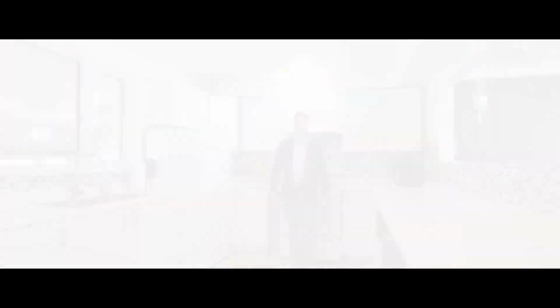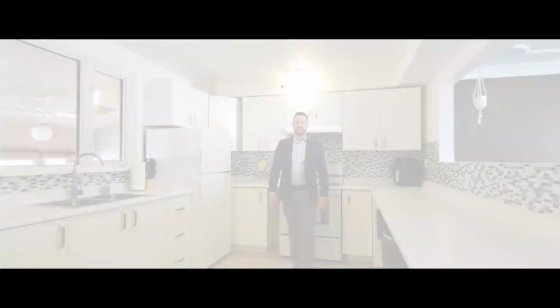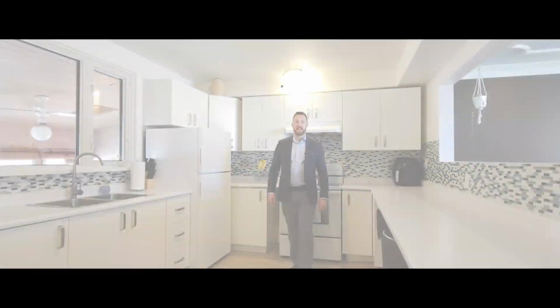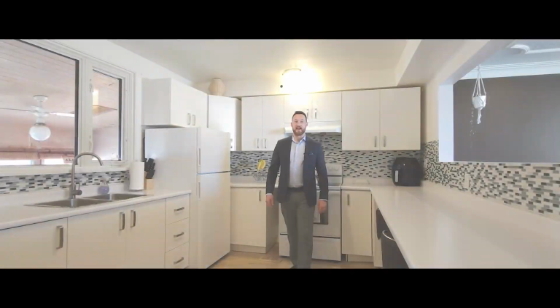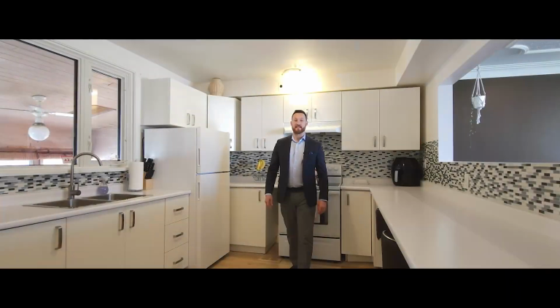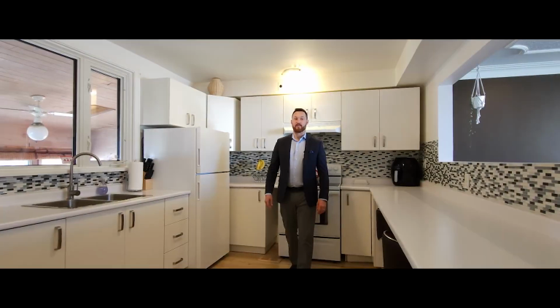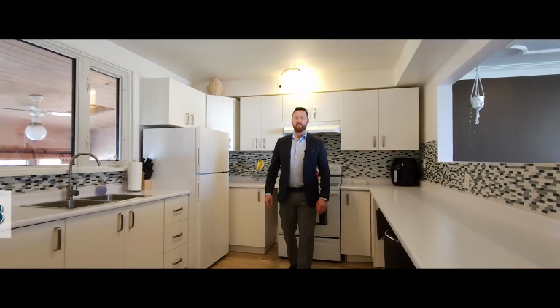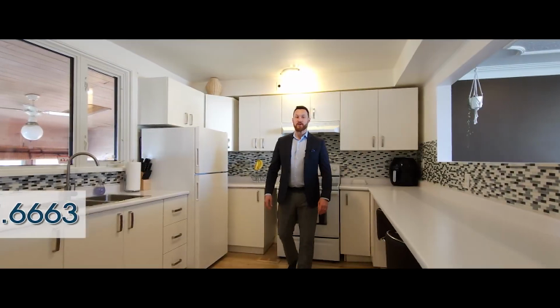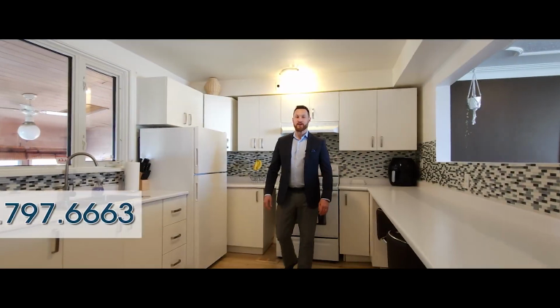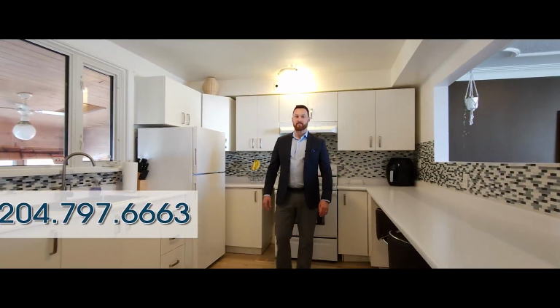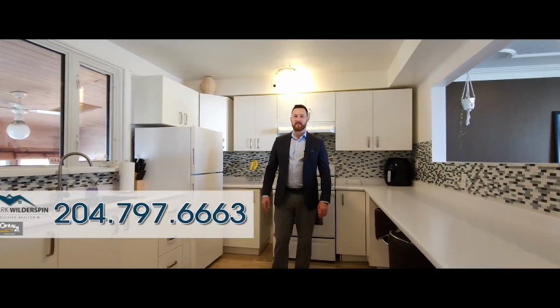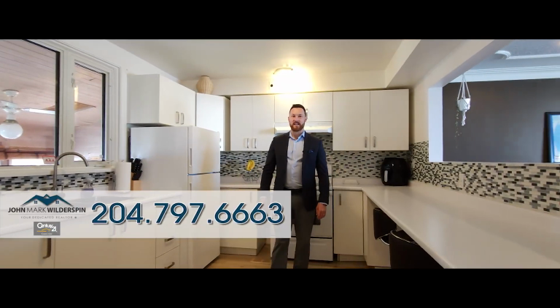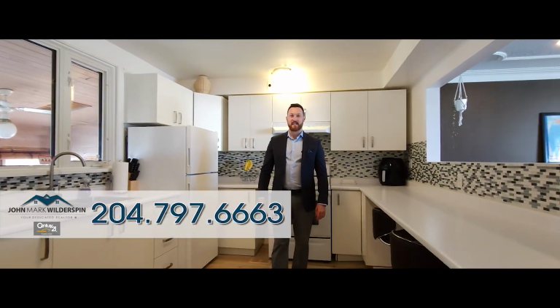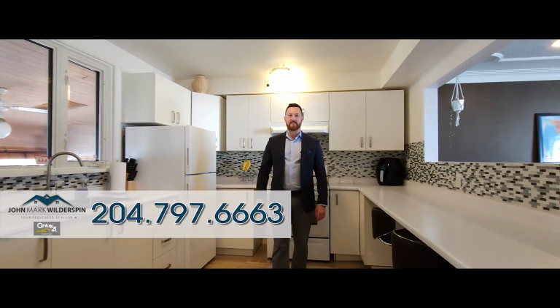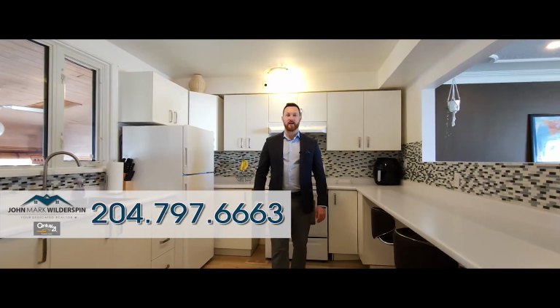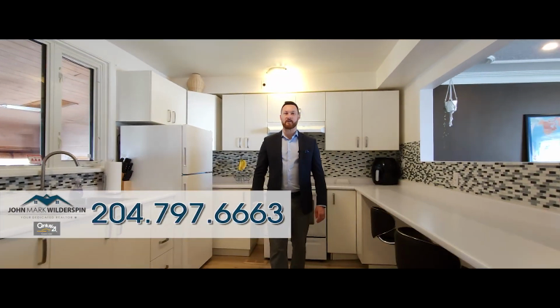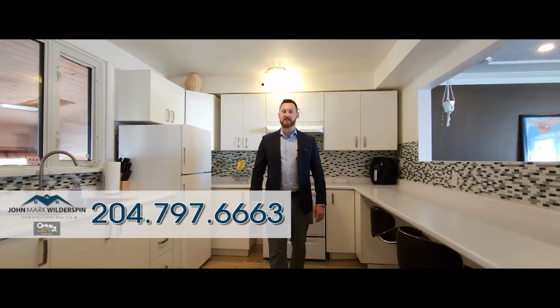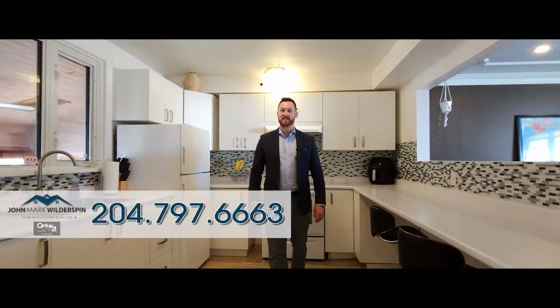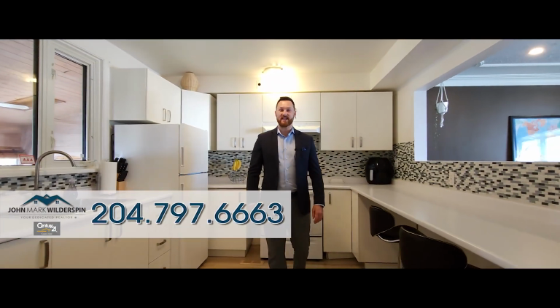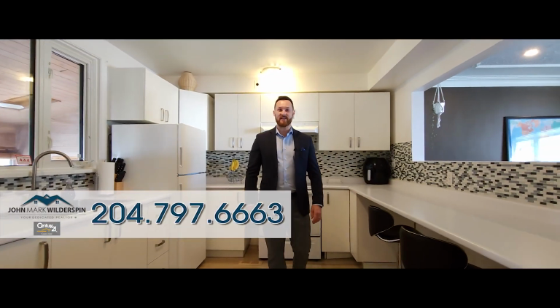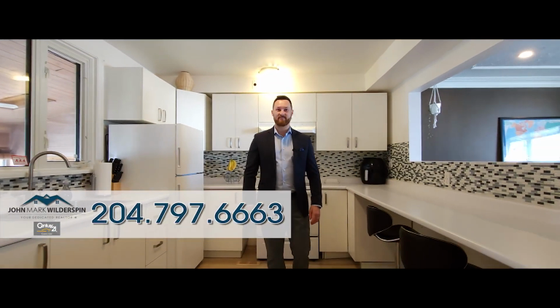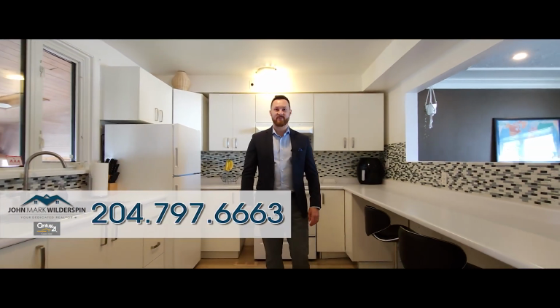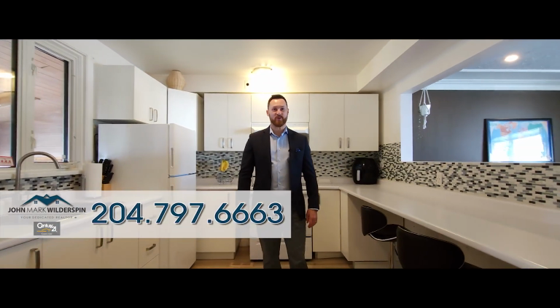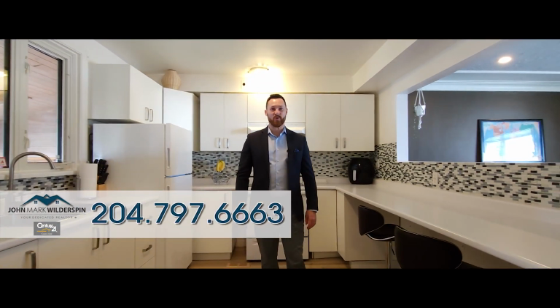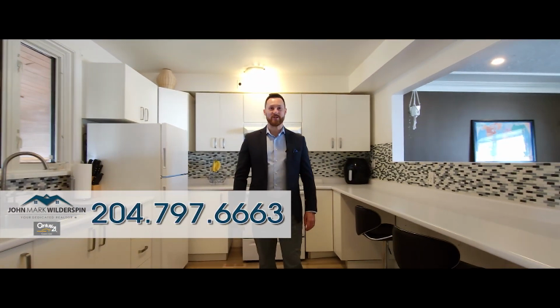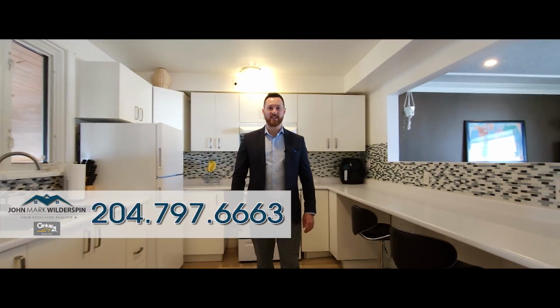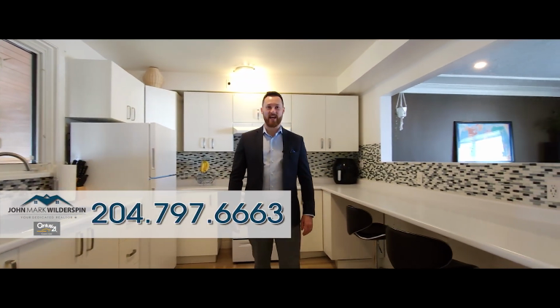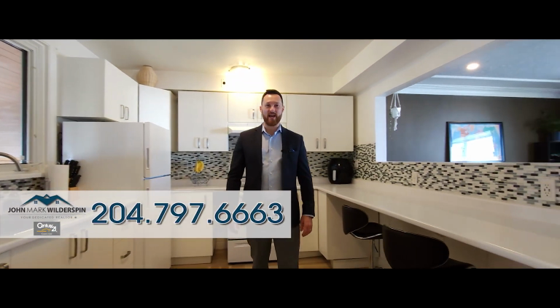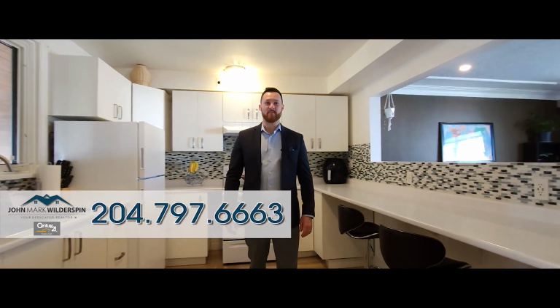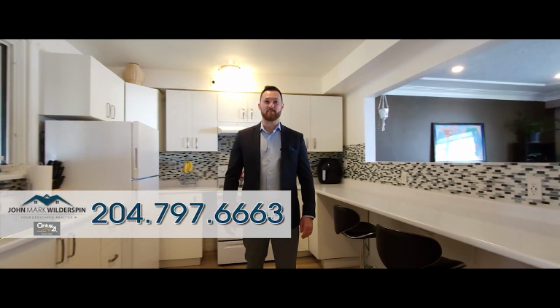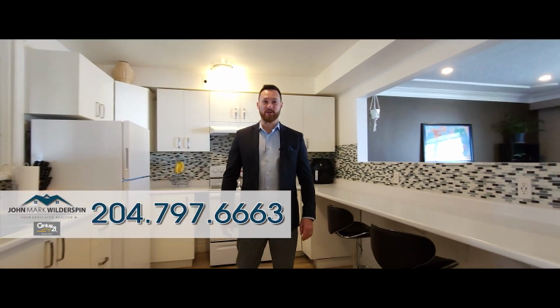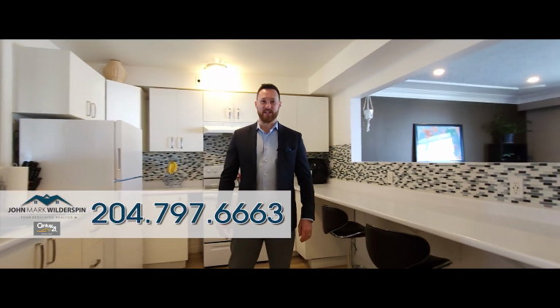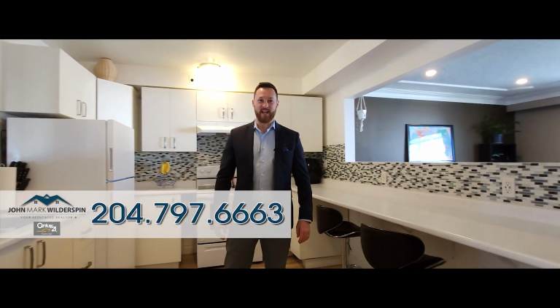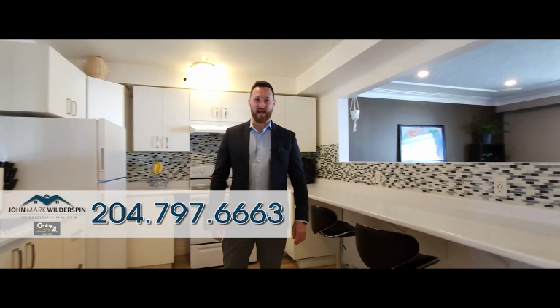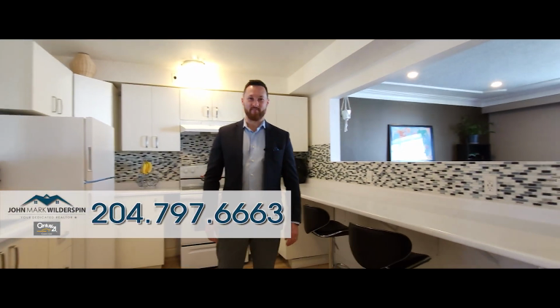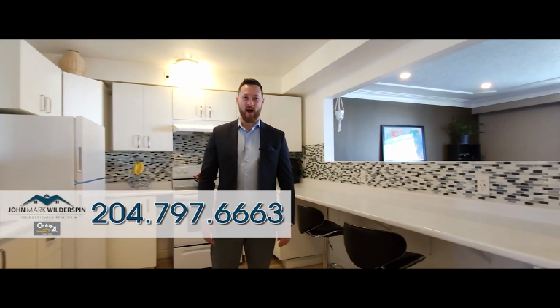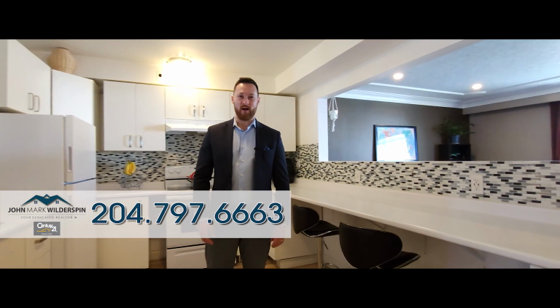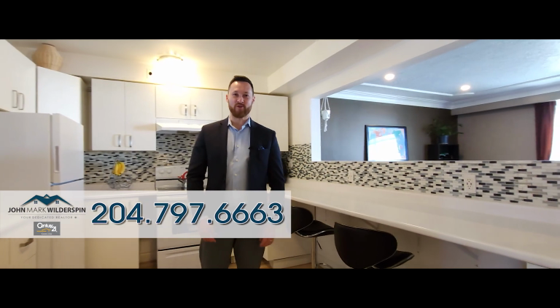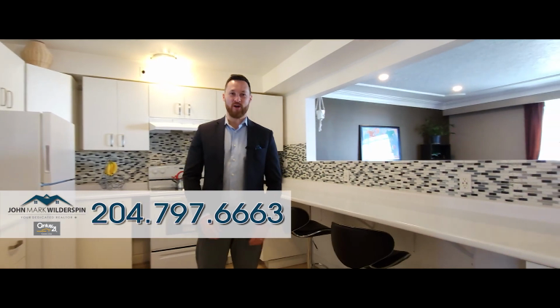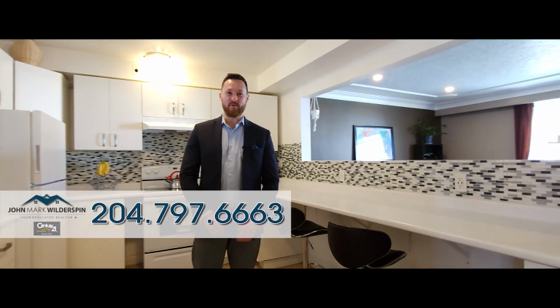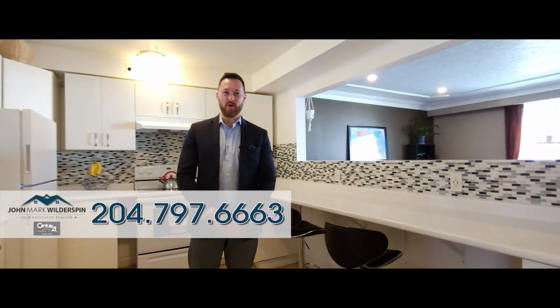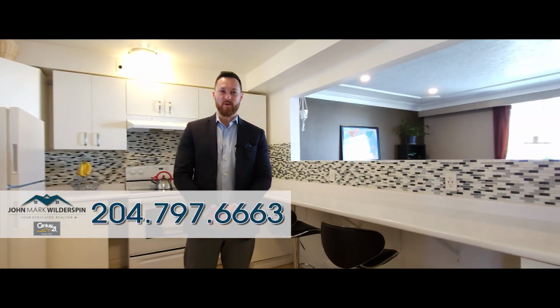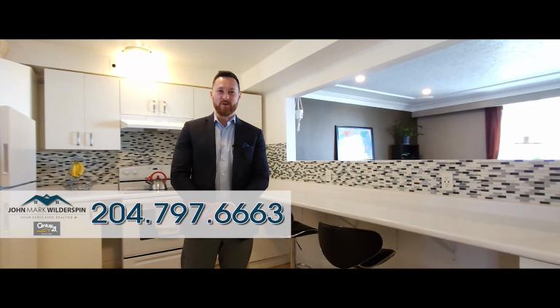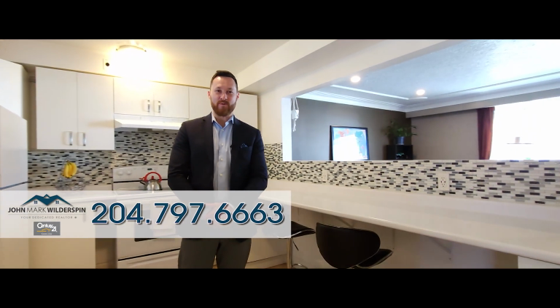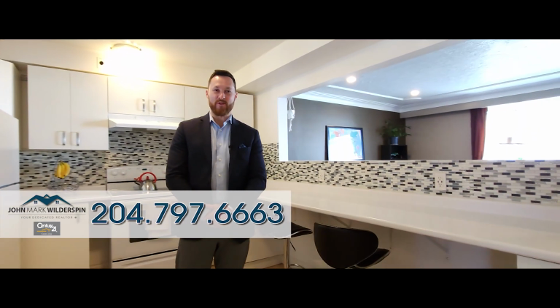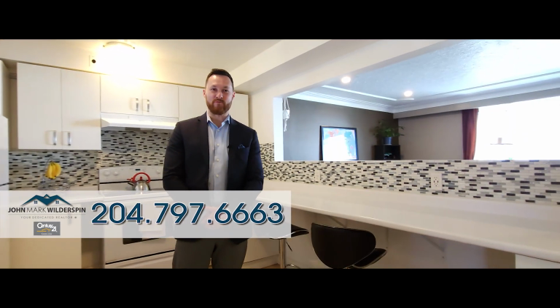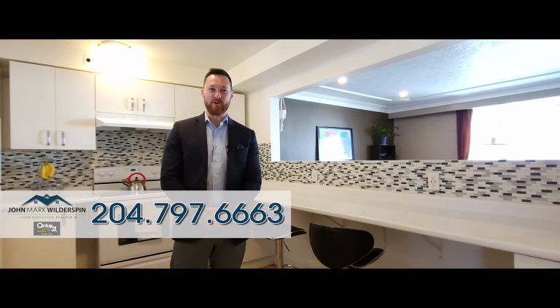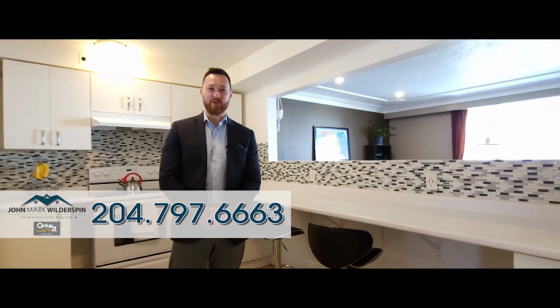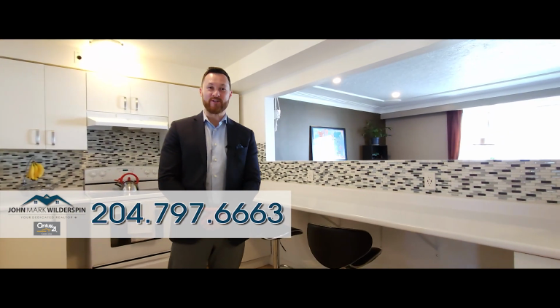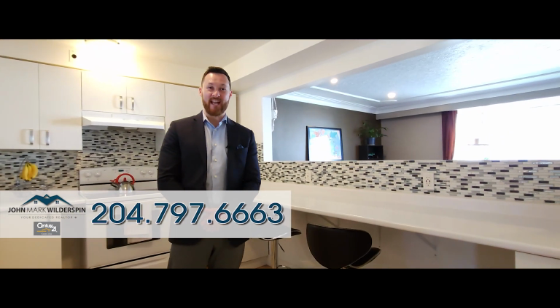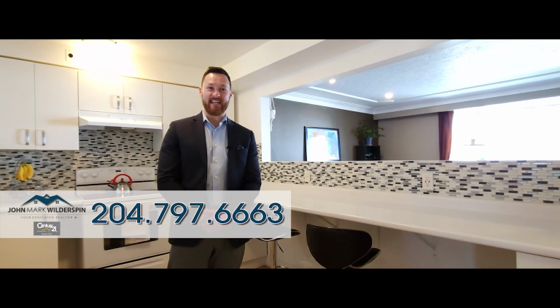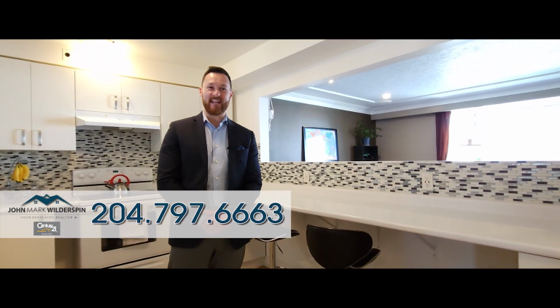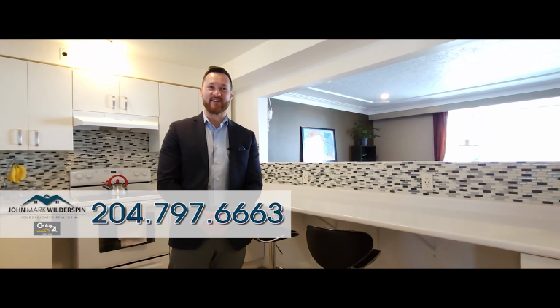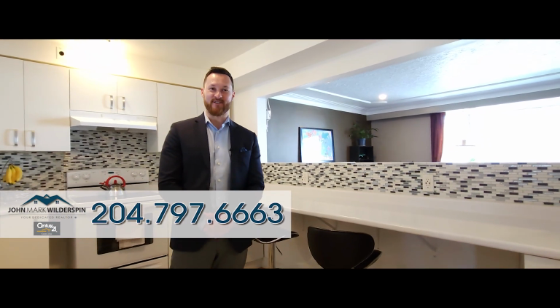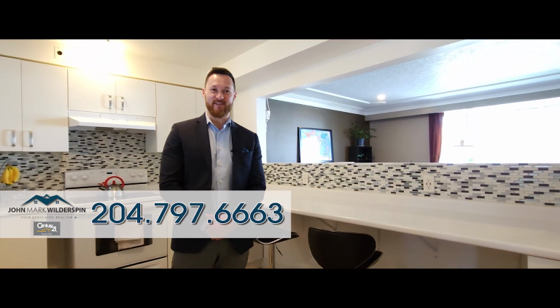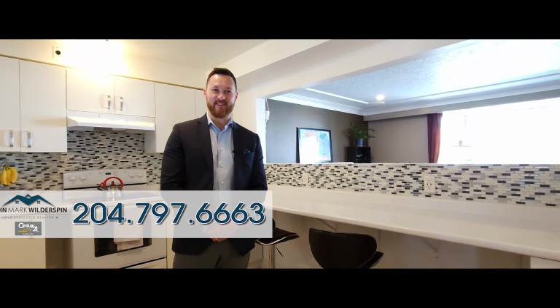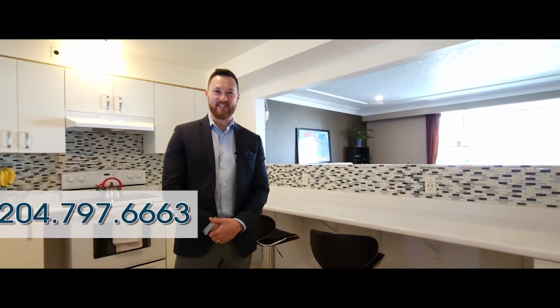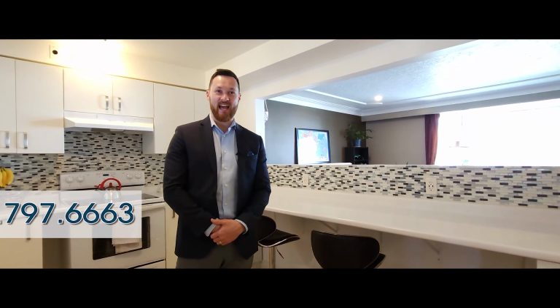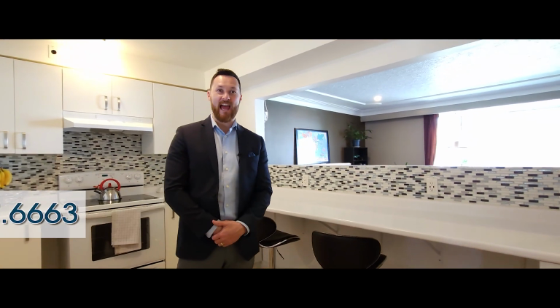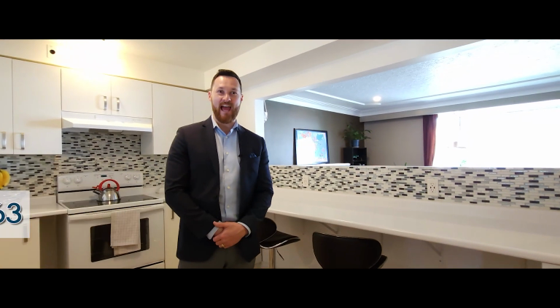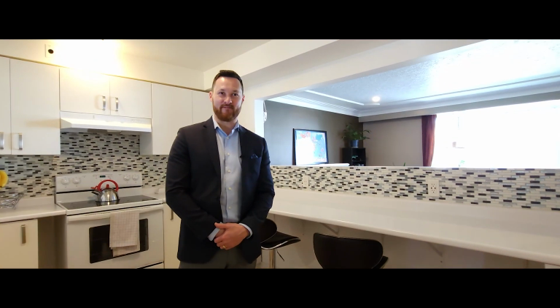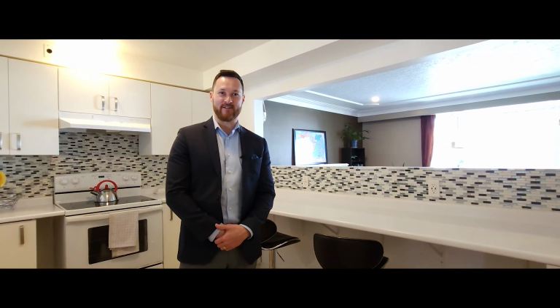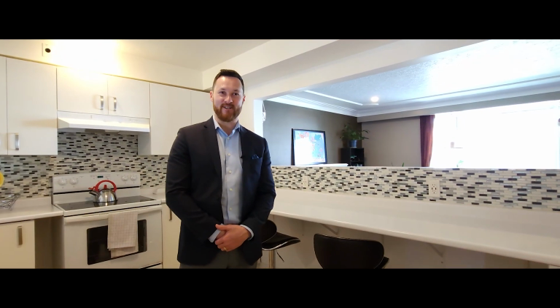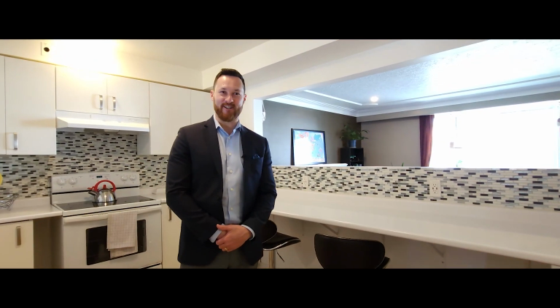Thanks for watching. If you like what you see, don't delay, book today. I'm John Mark Willerspin, the realtor dedicated to service and results.